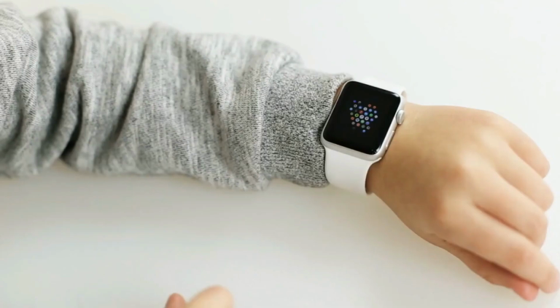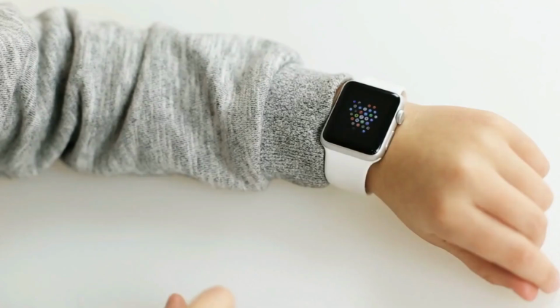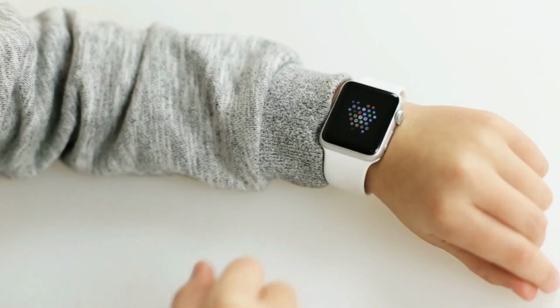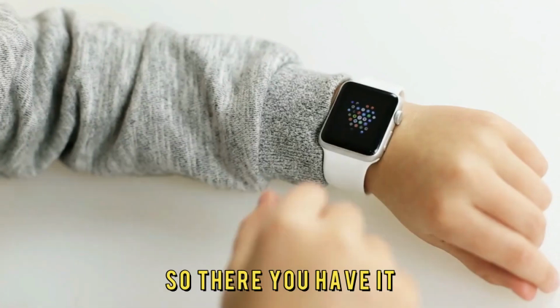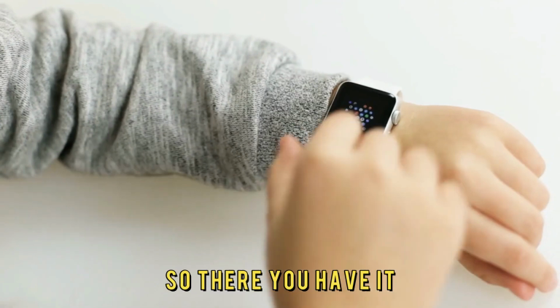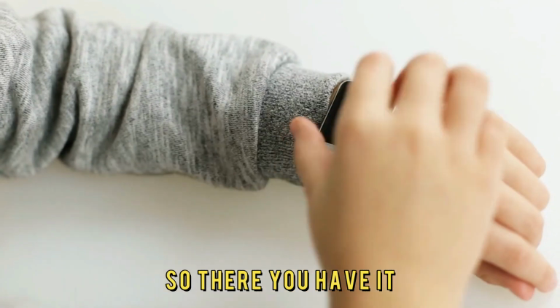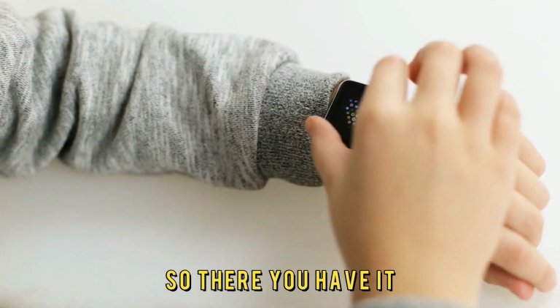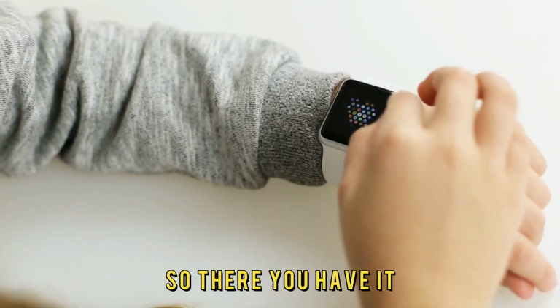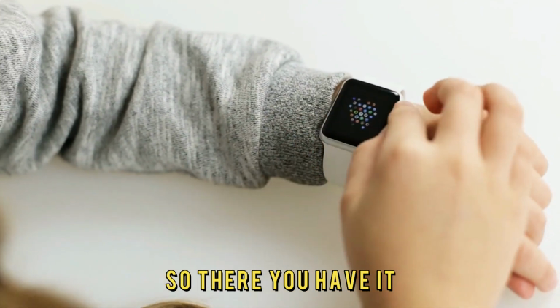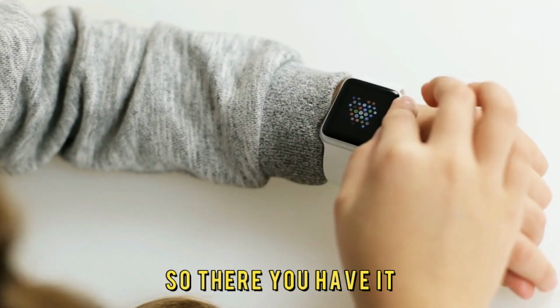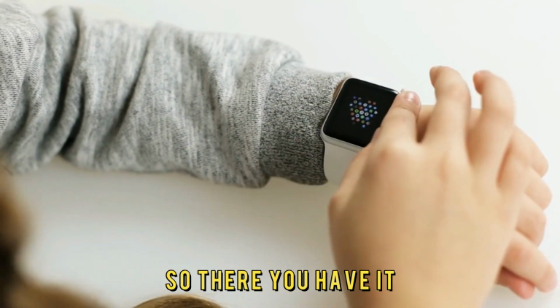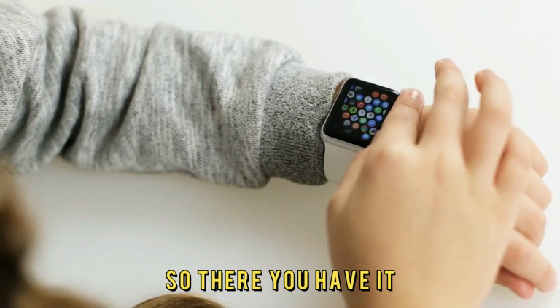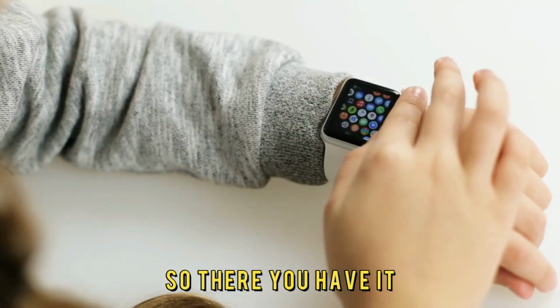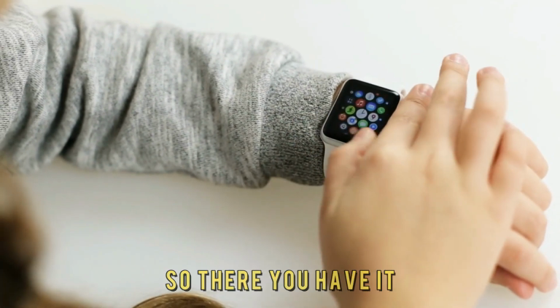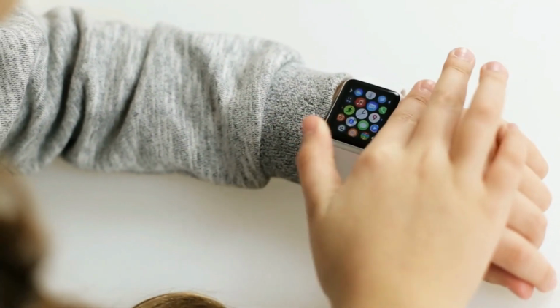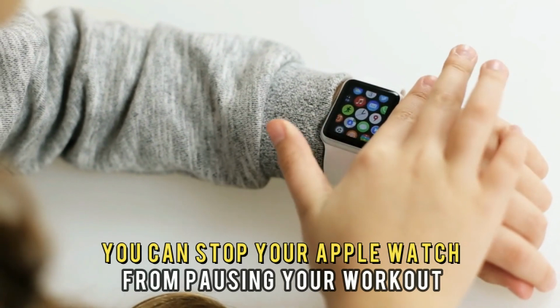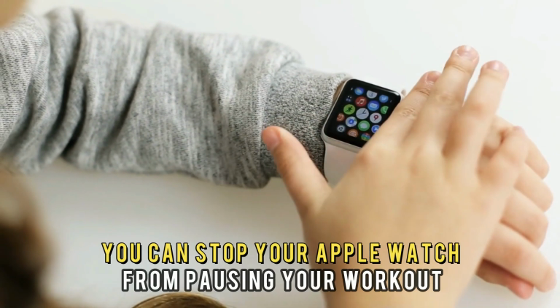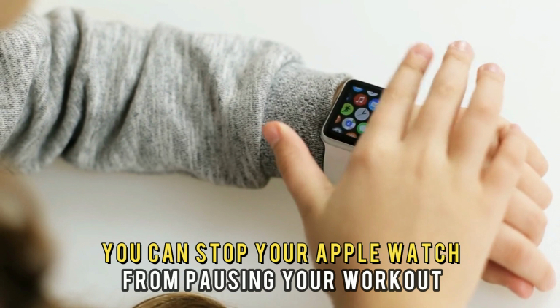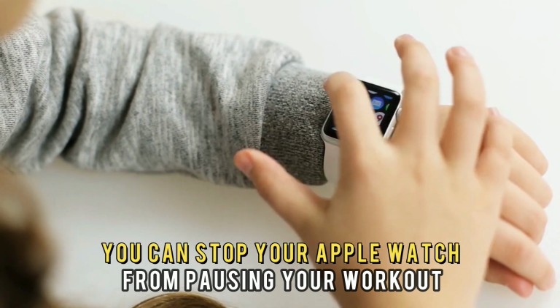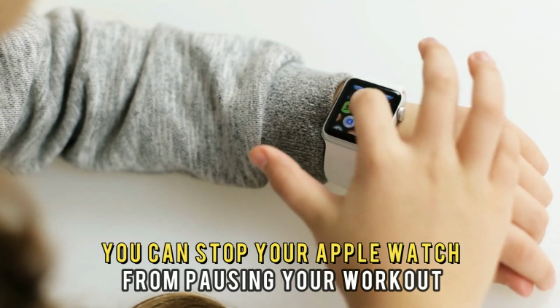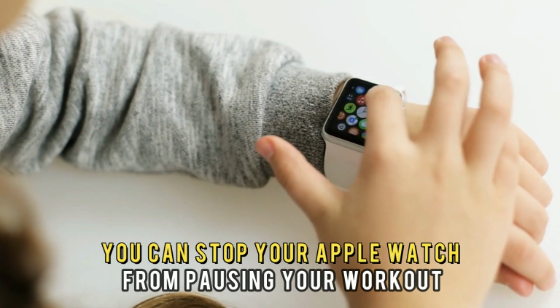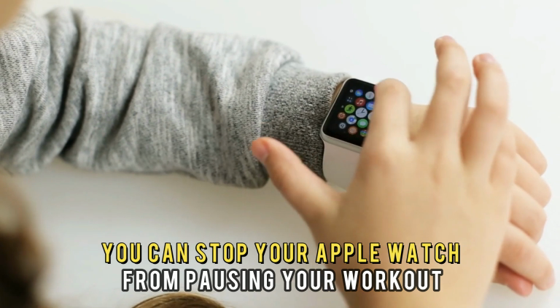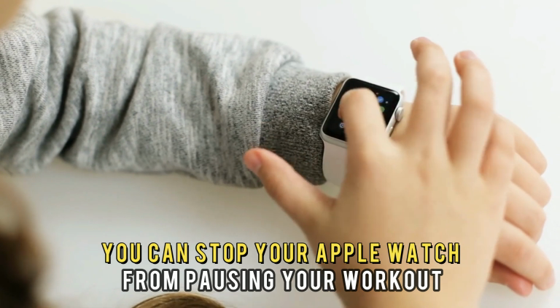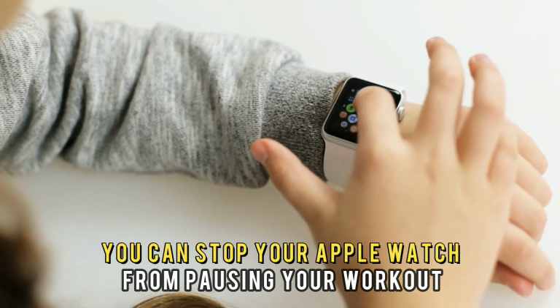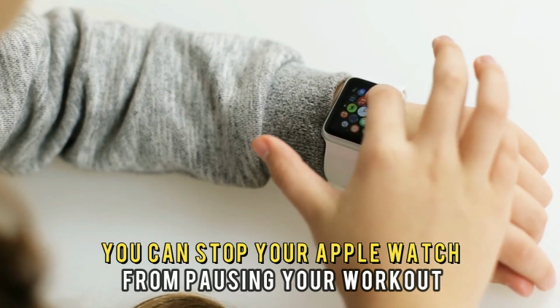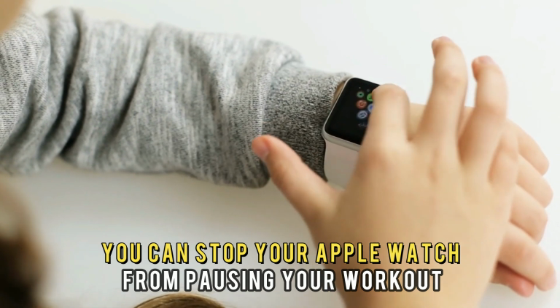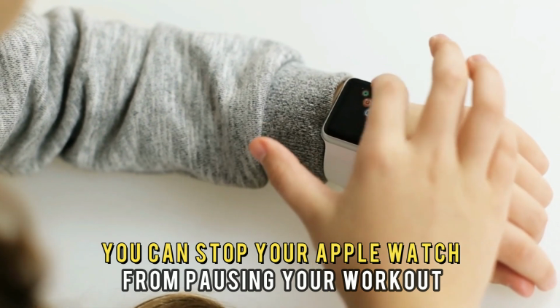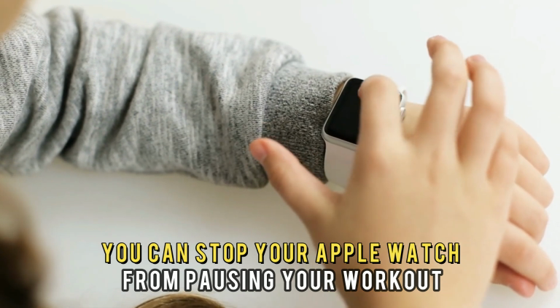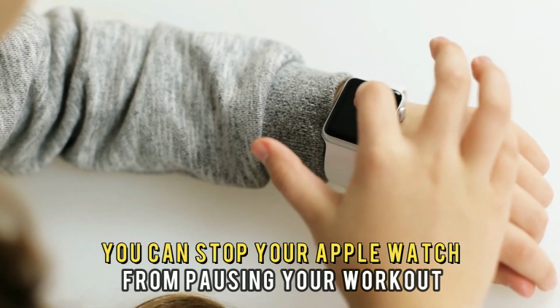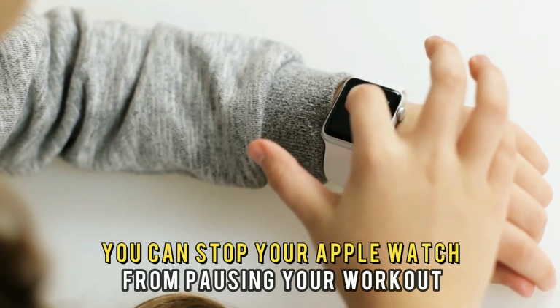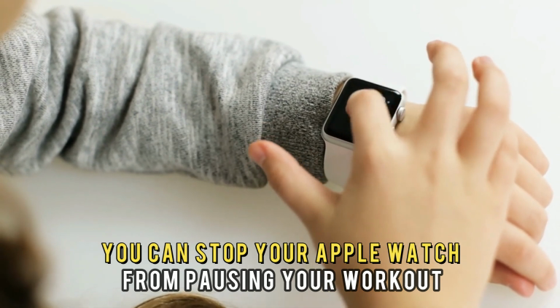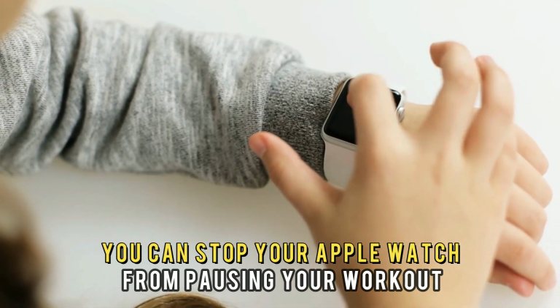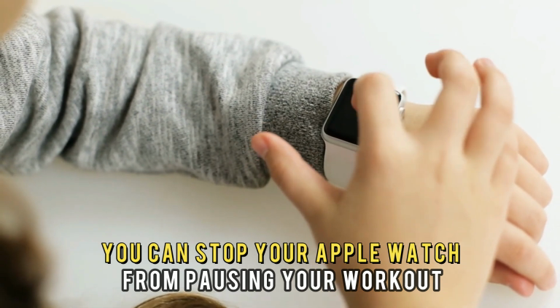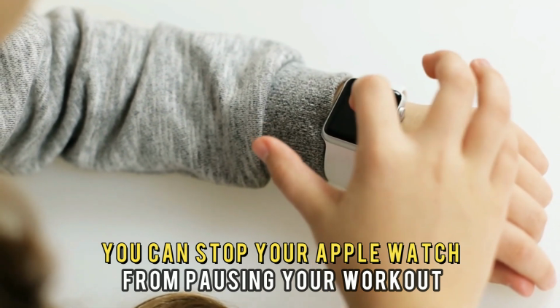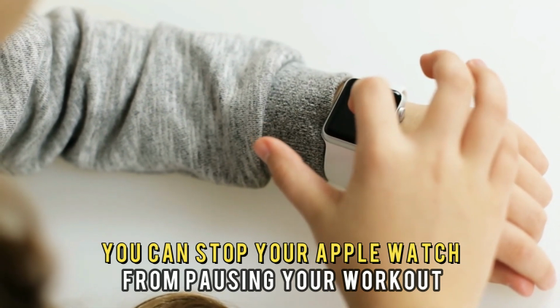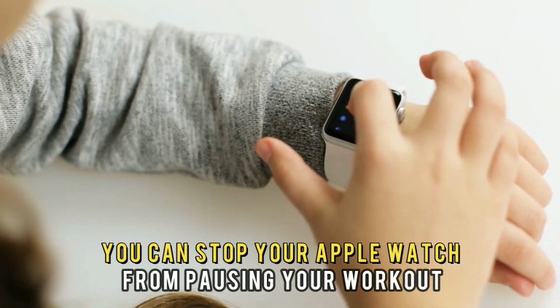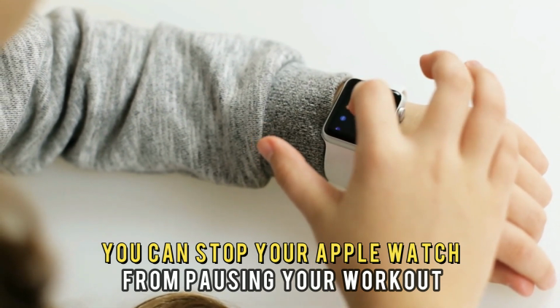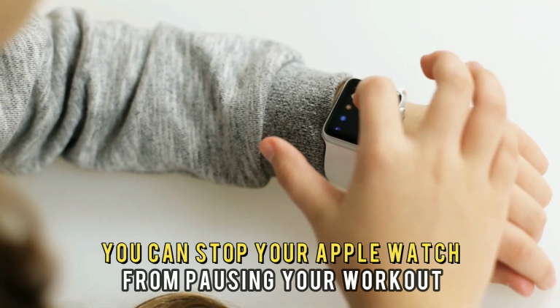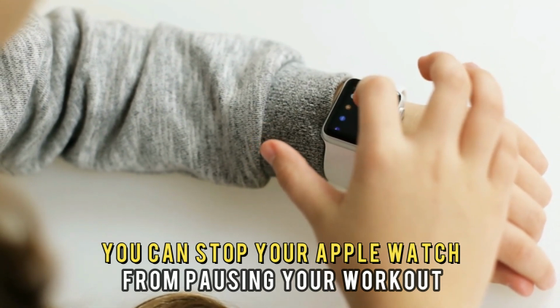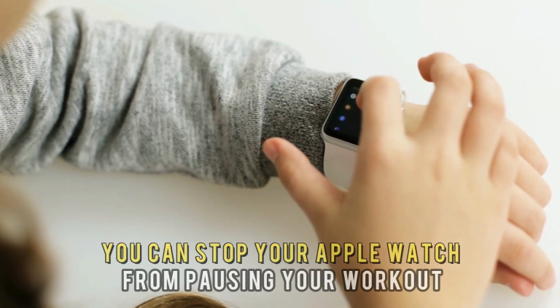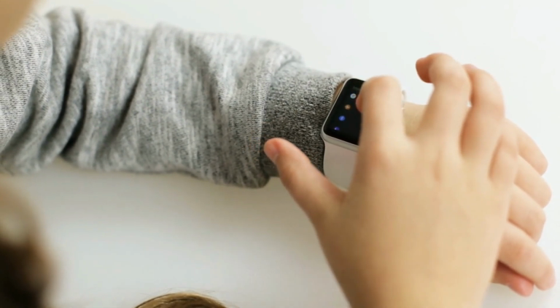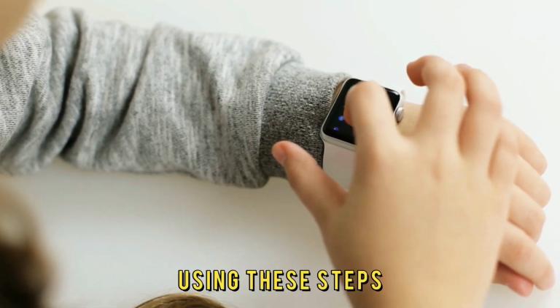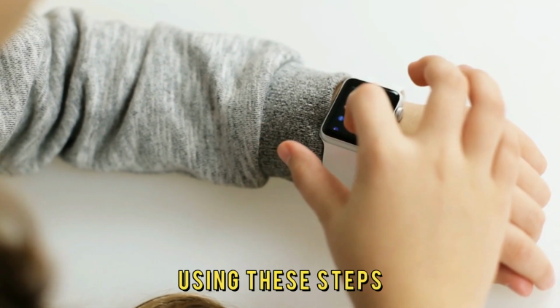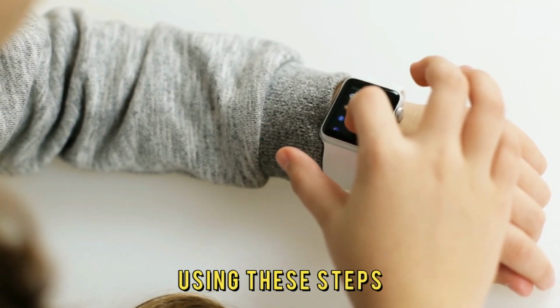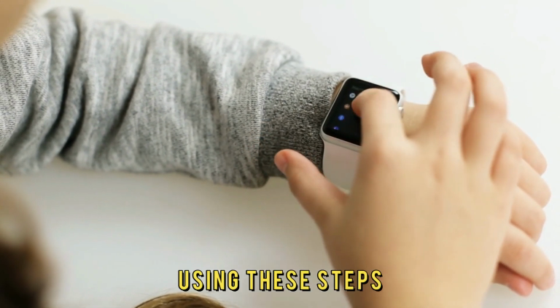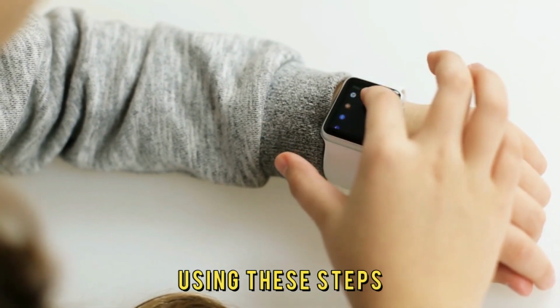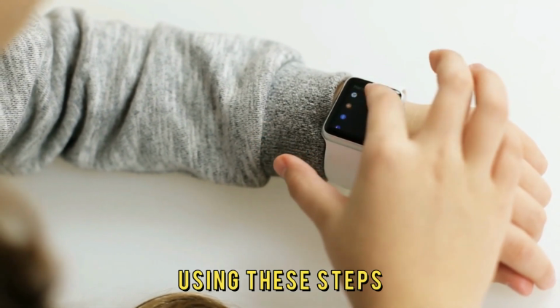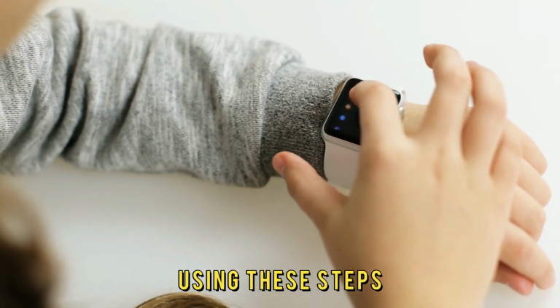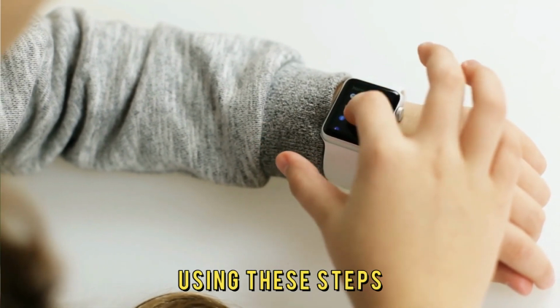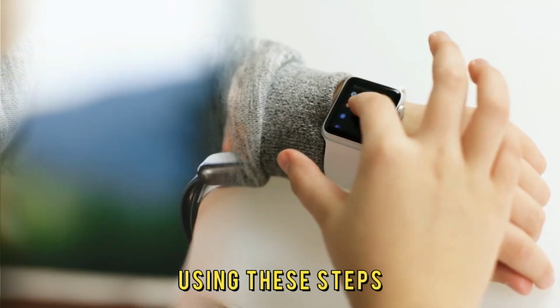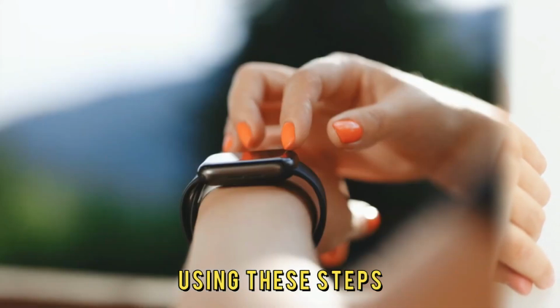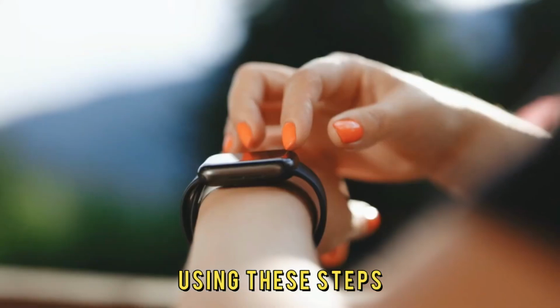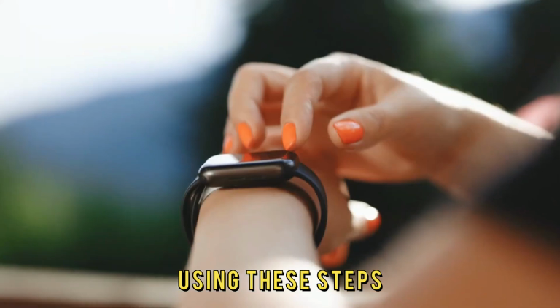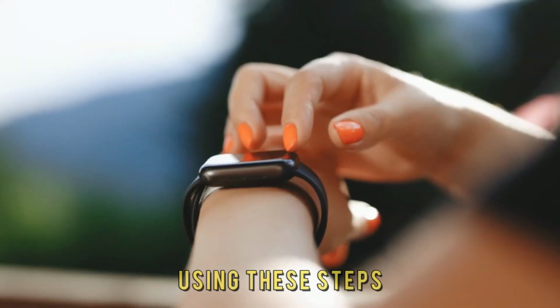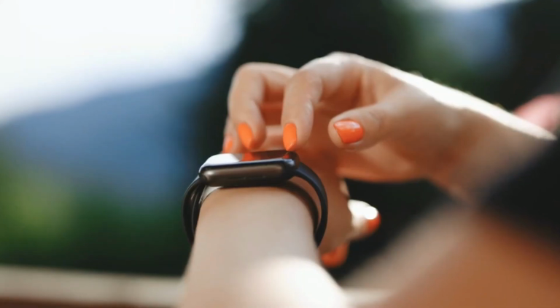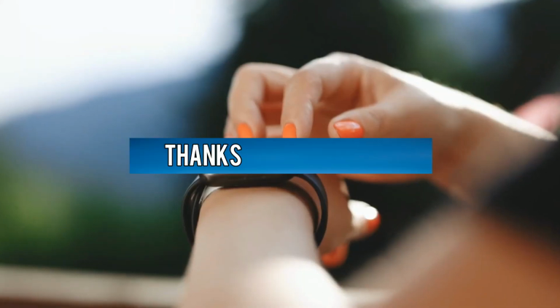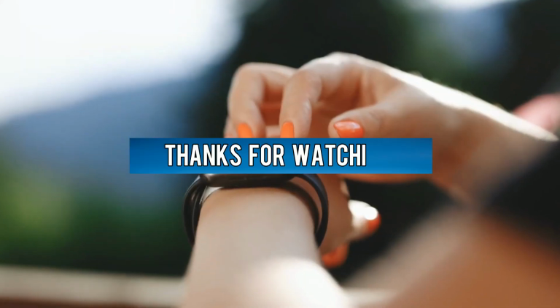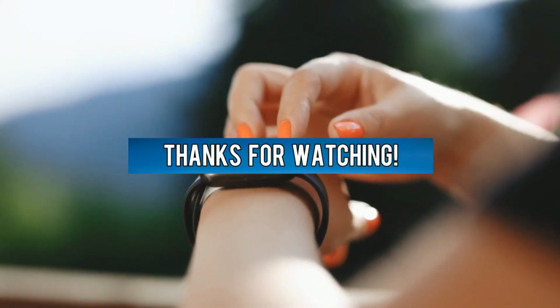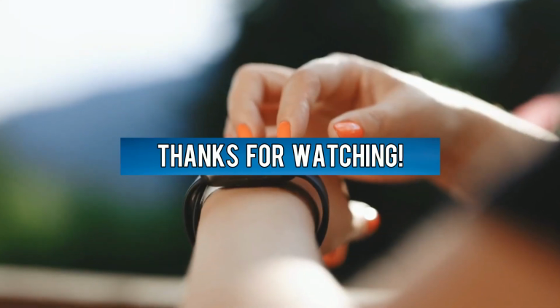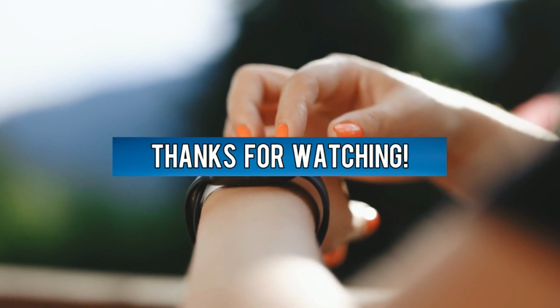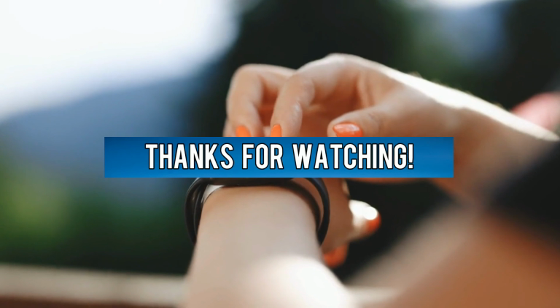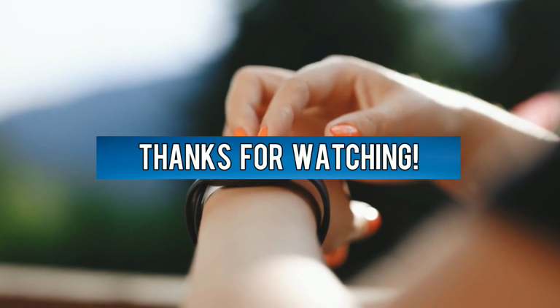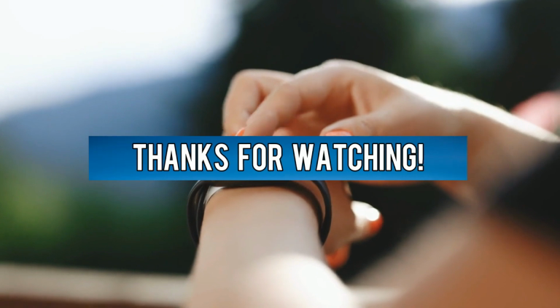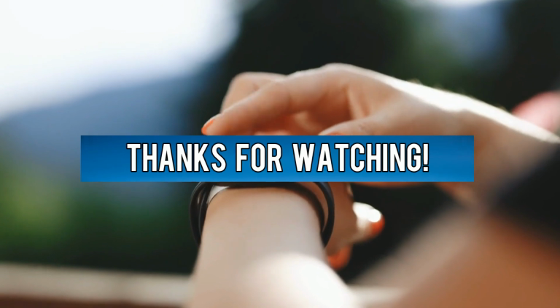So, there you have it. You can stop your Apple Watch from pausing your workout using these steps. Thanks for watching.